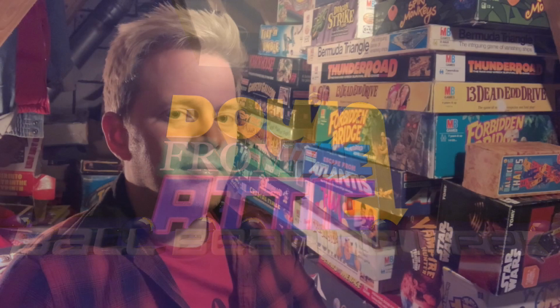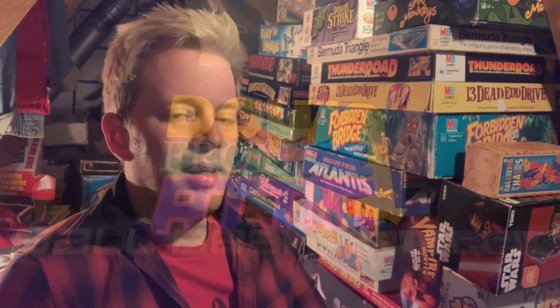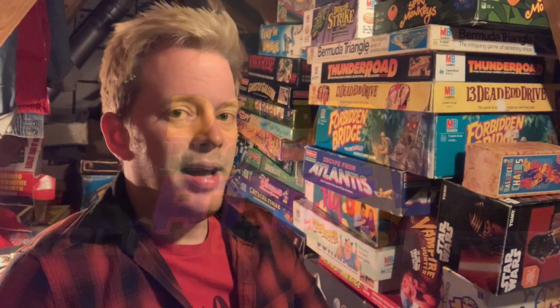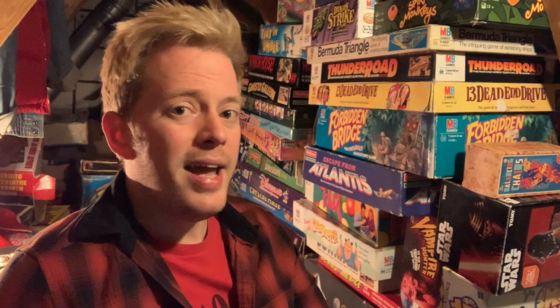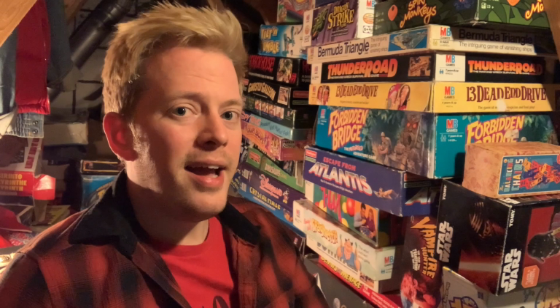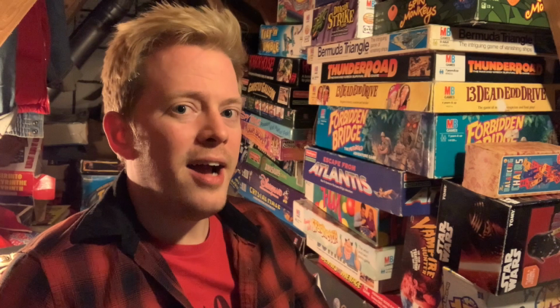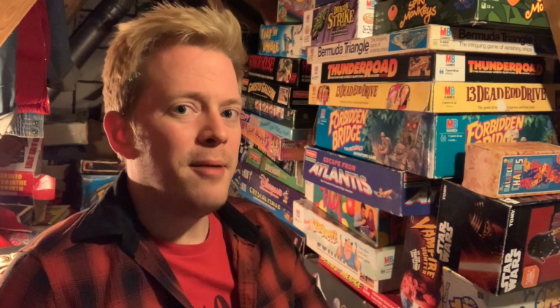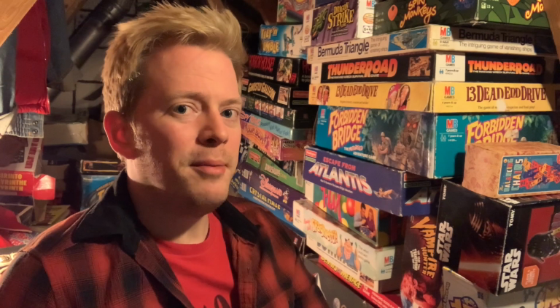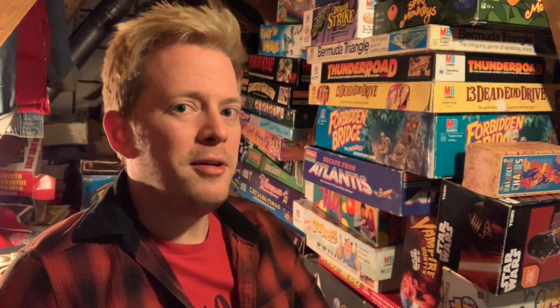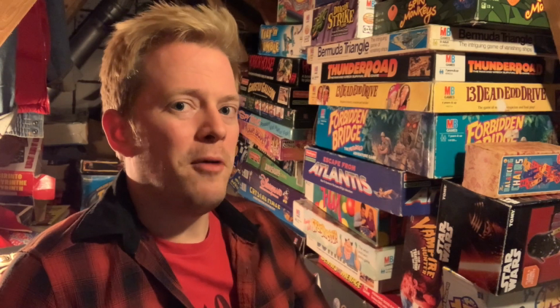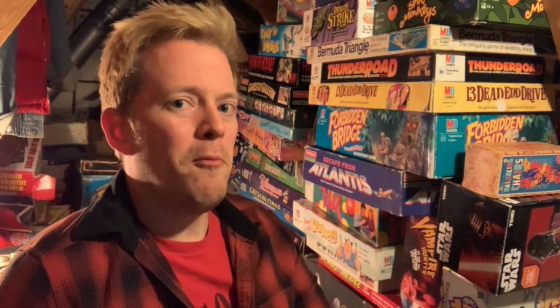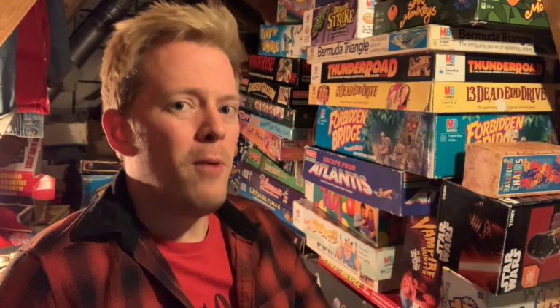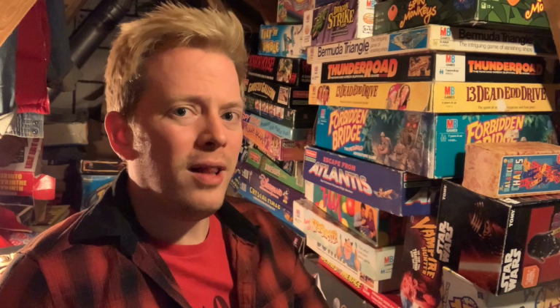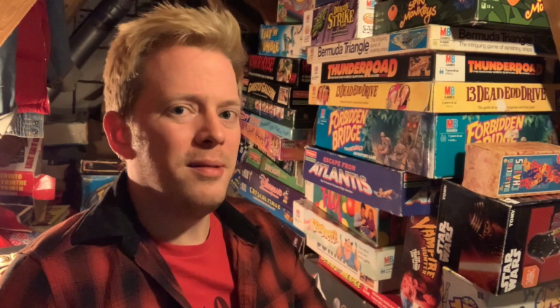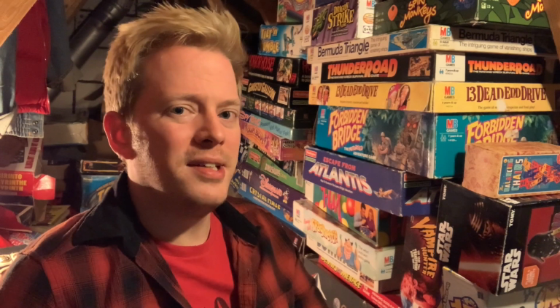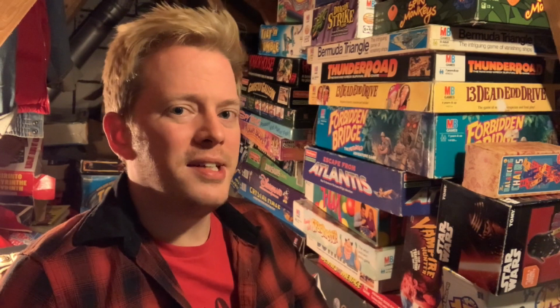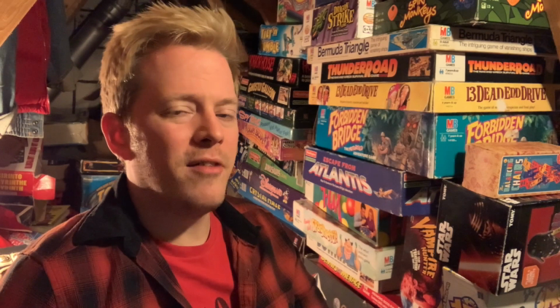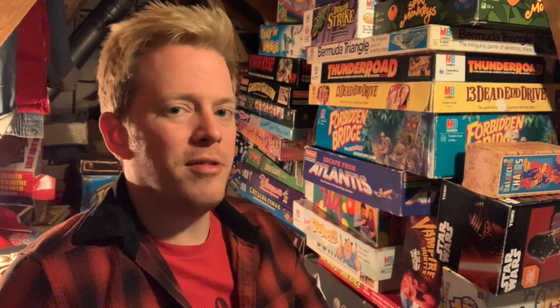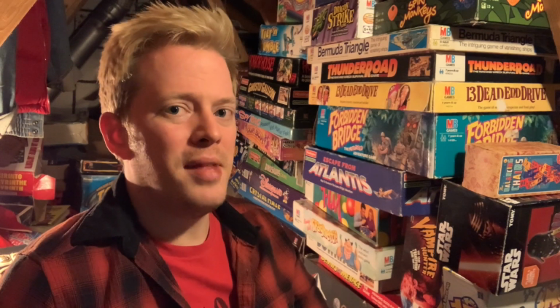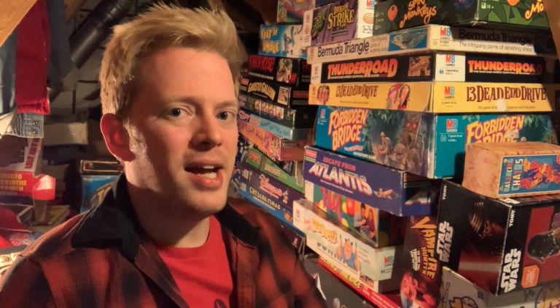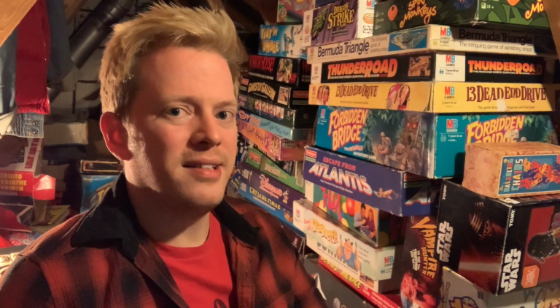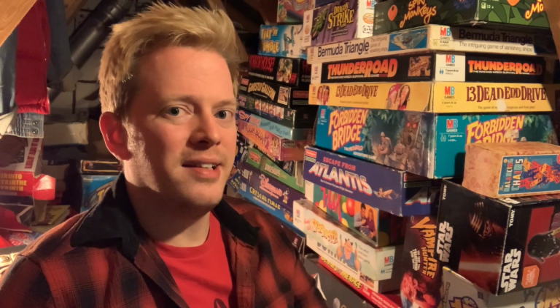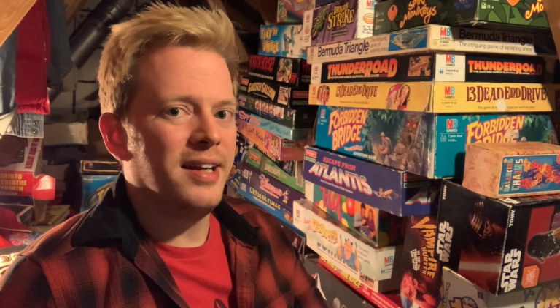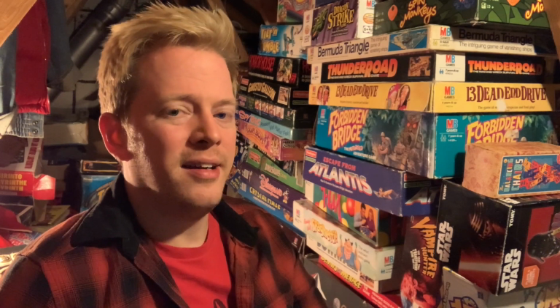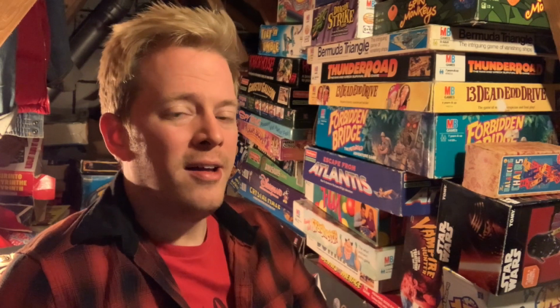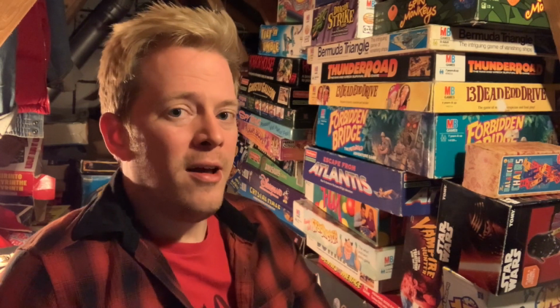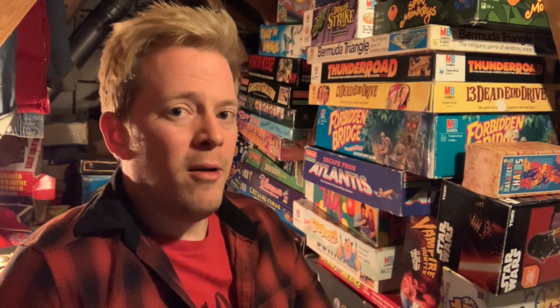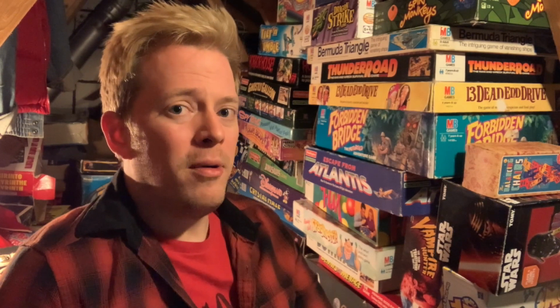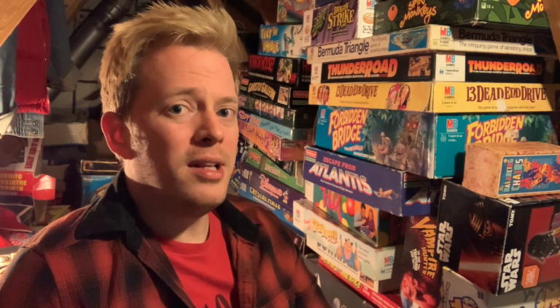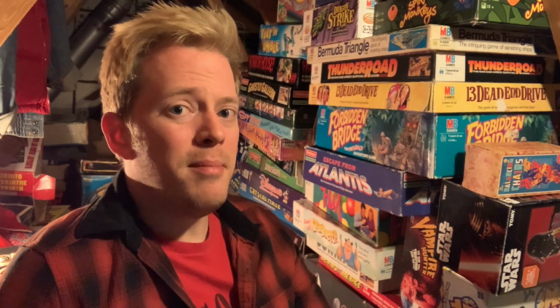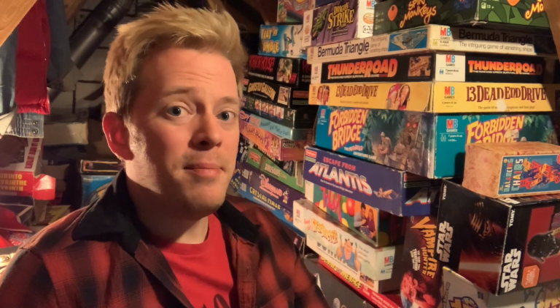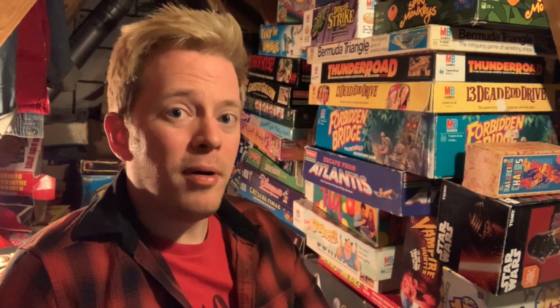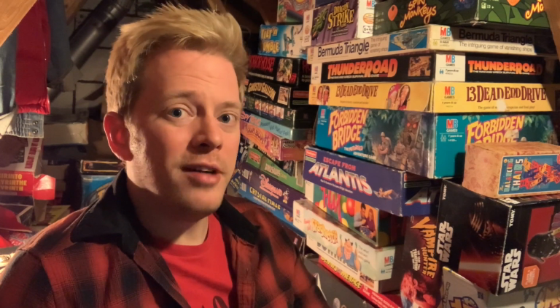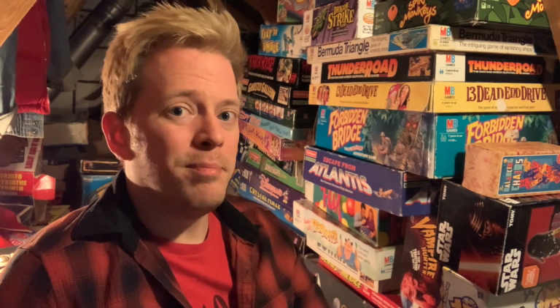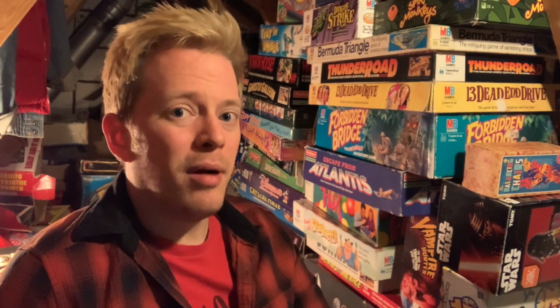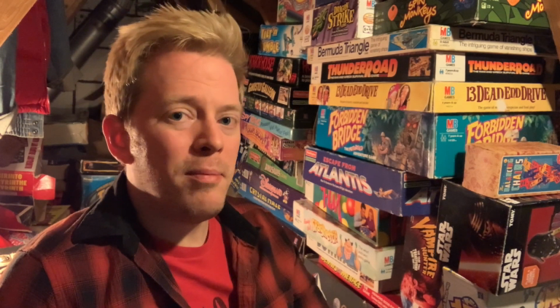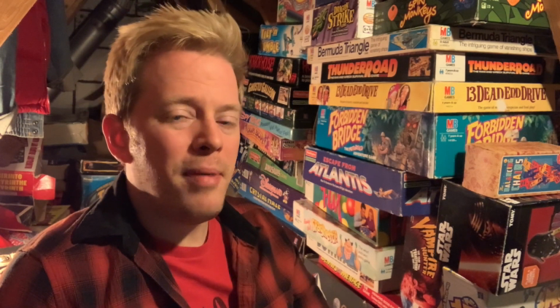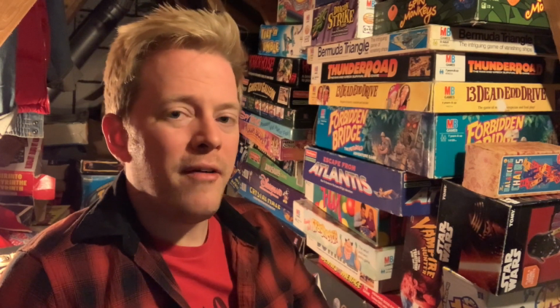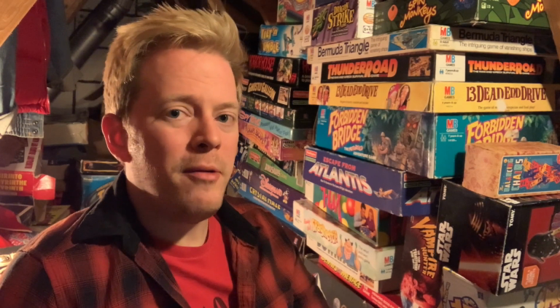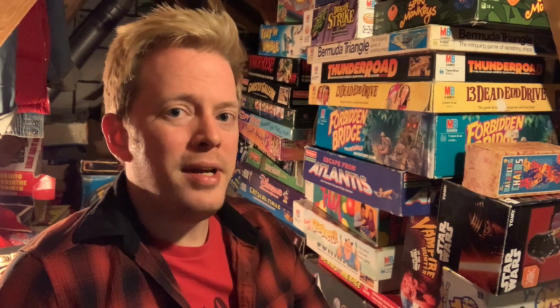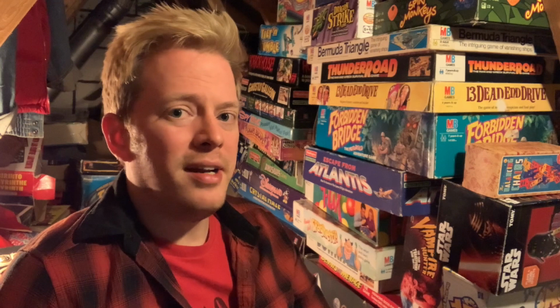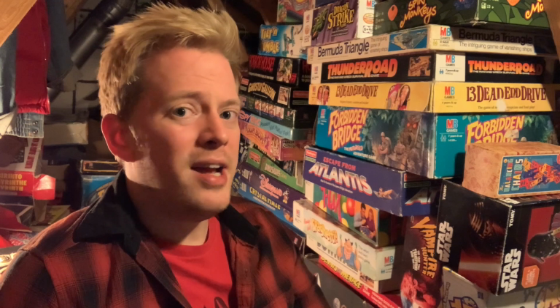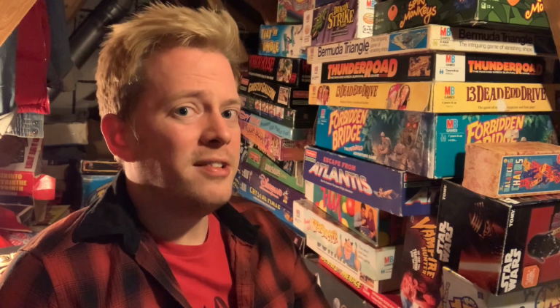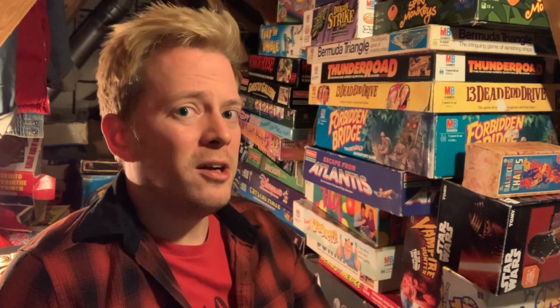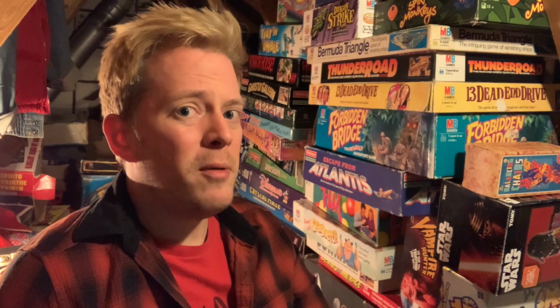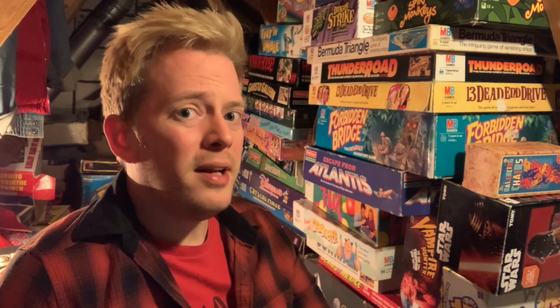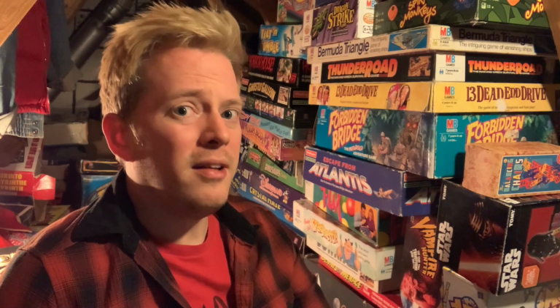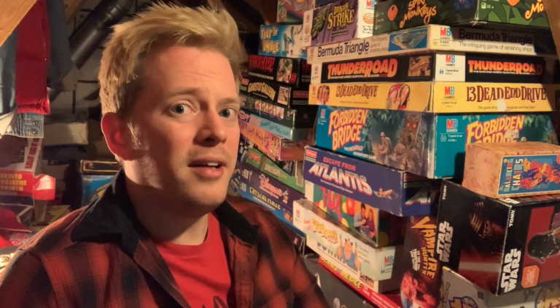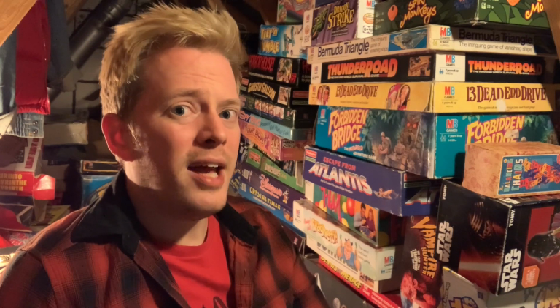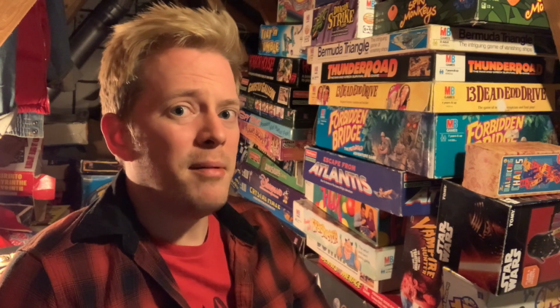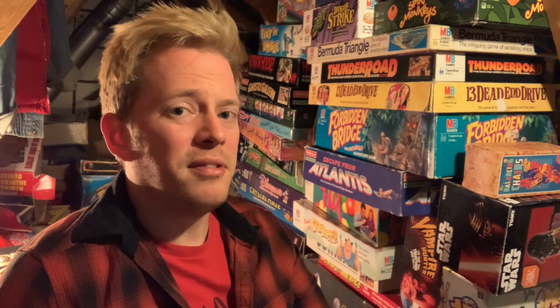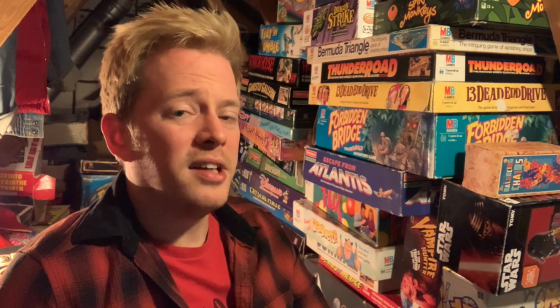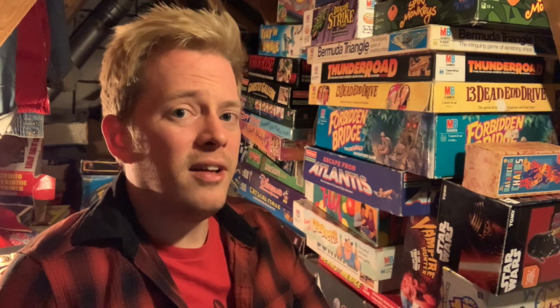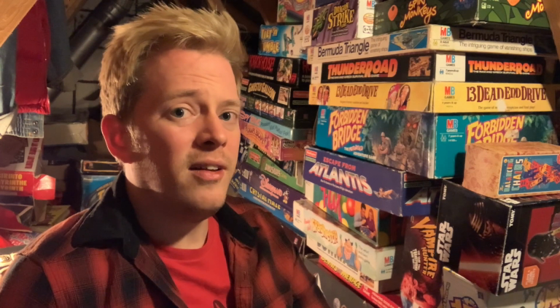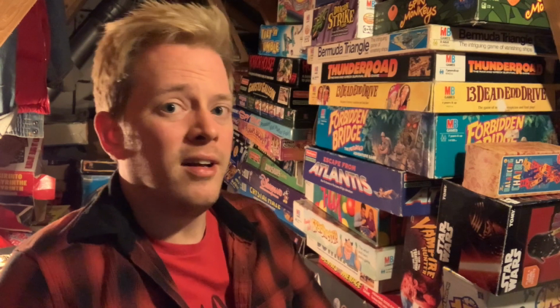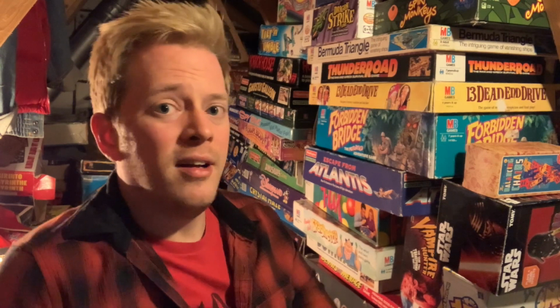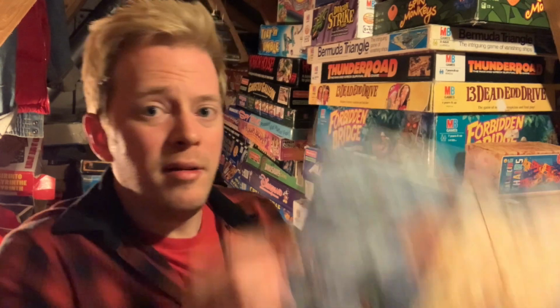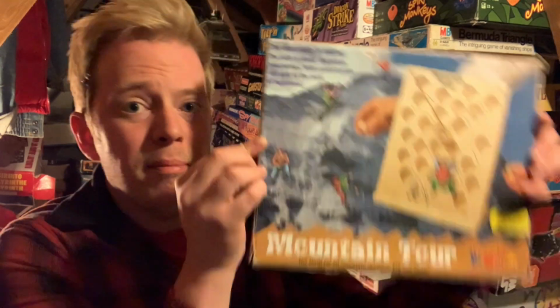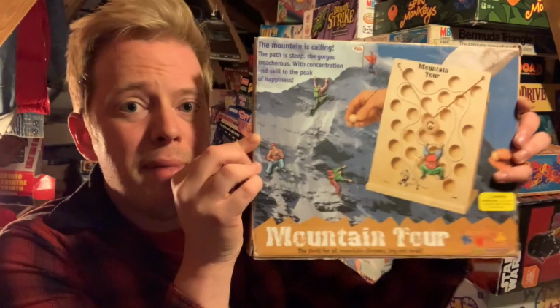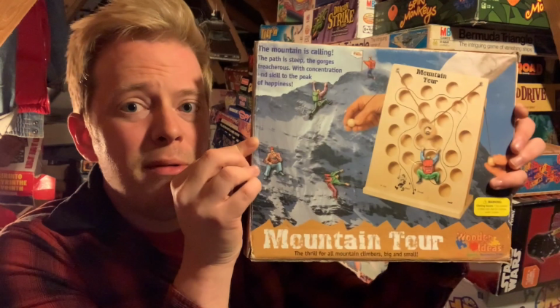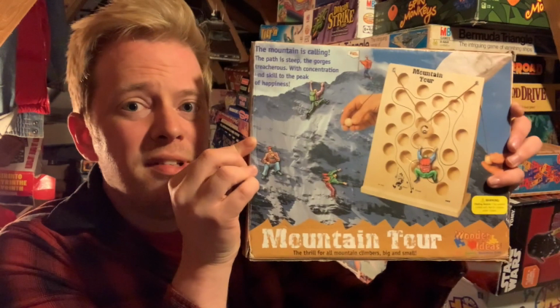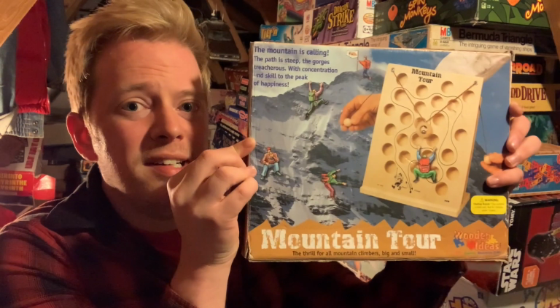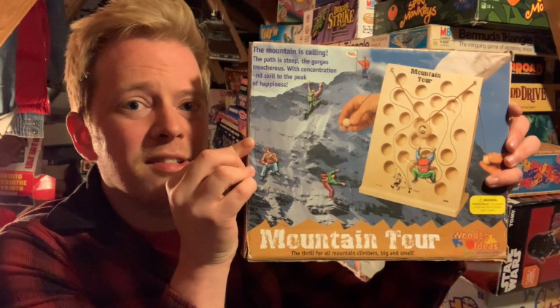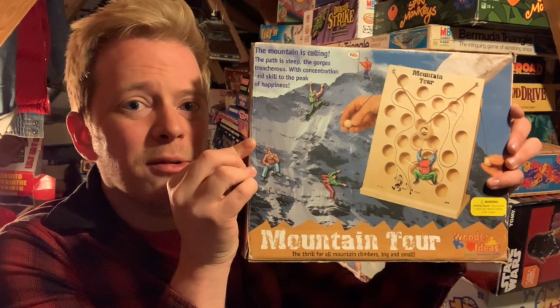Hey gang, I'm Luca and welcome to Down From The Attic. We're at the midpoint of ball bearing week and here's a quick little game of skill, a mounting tour.